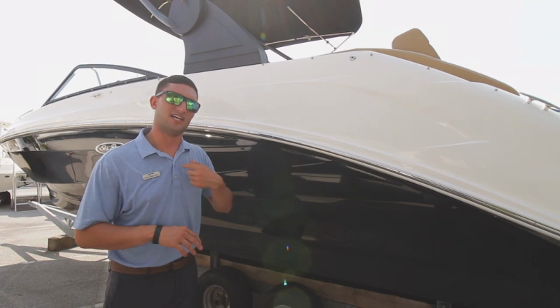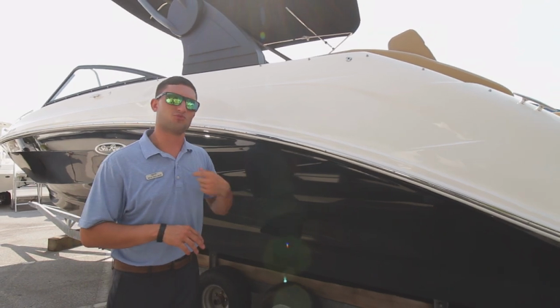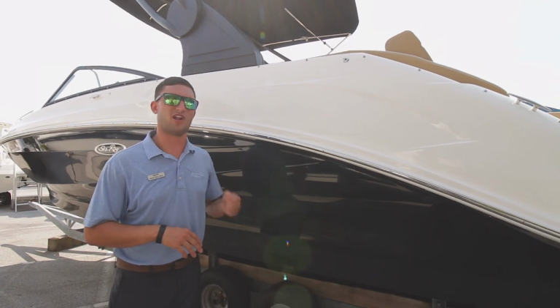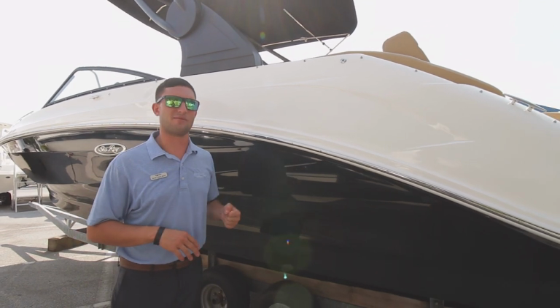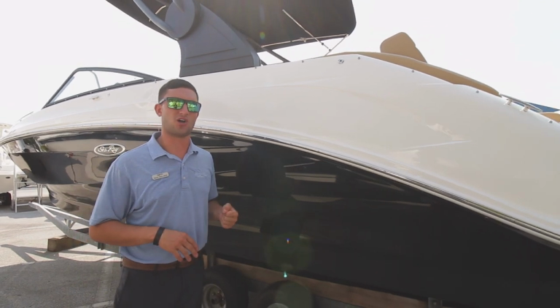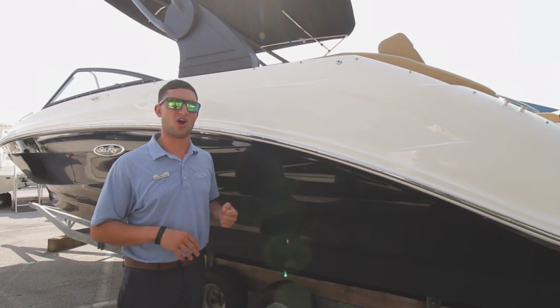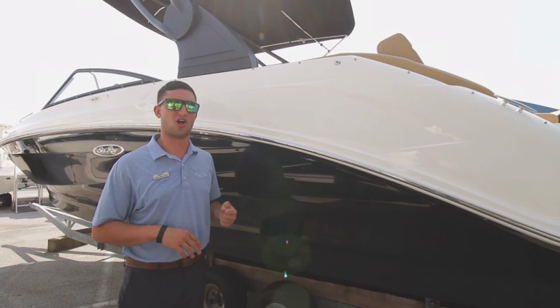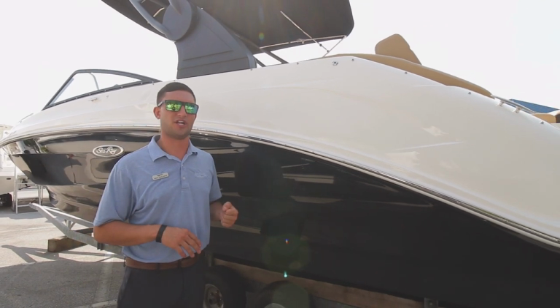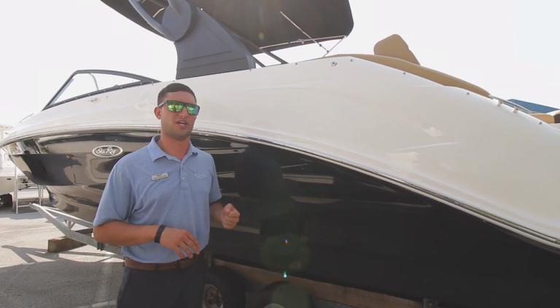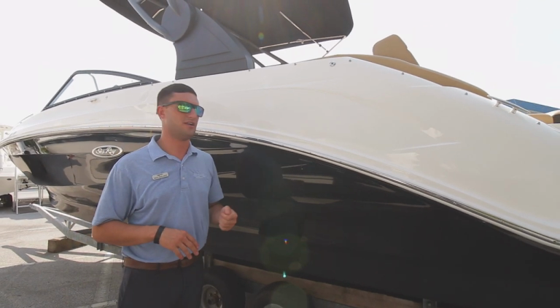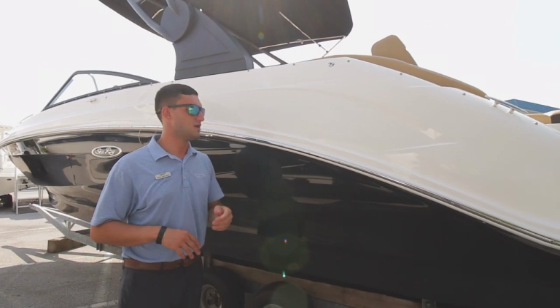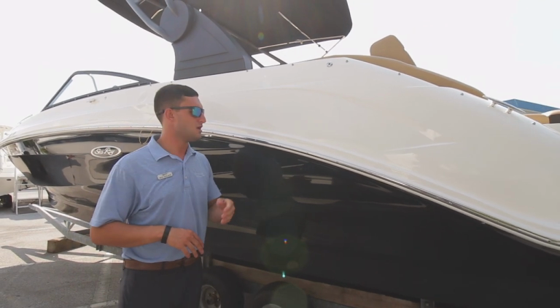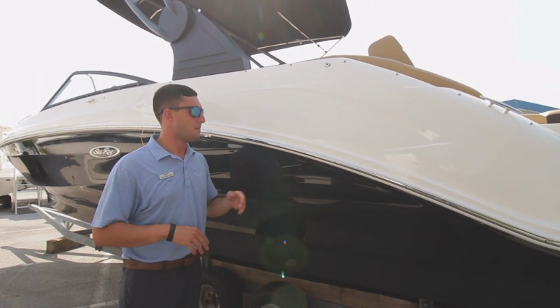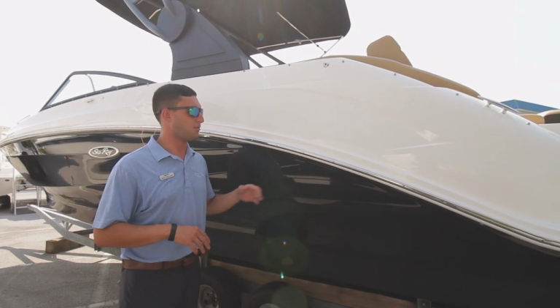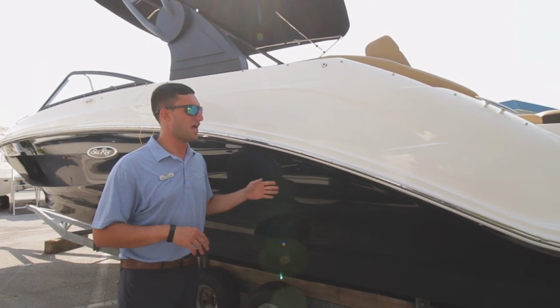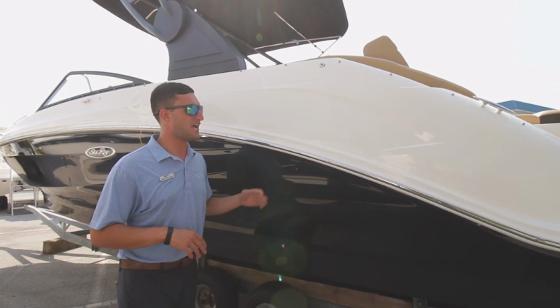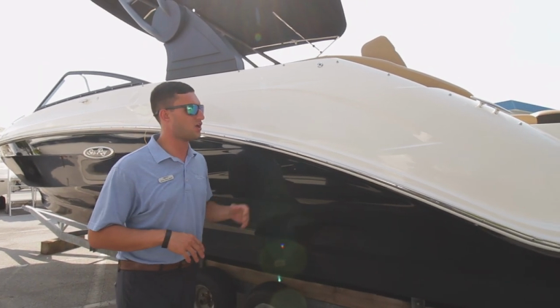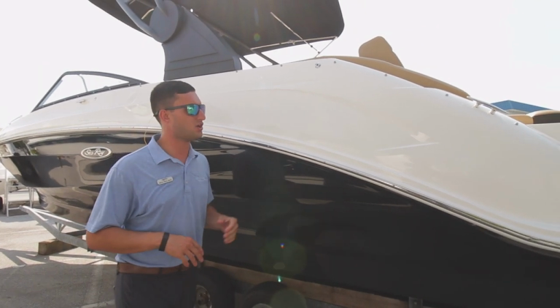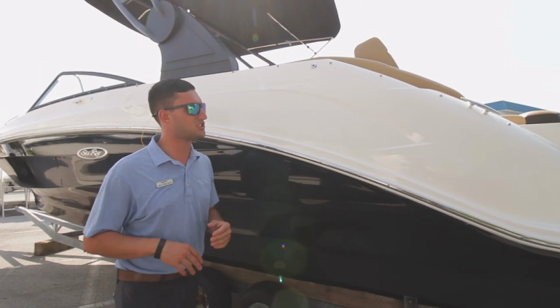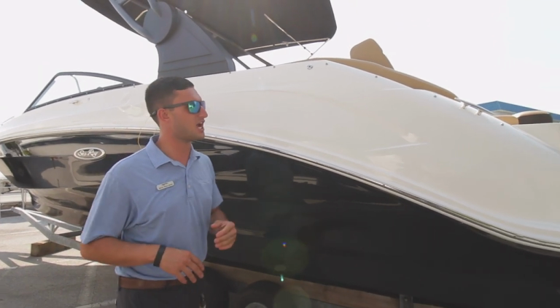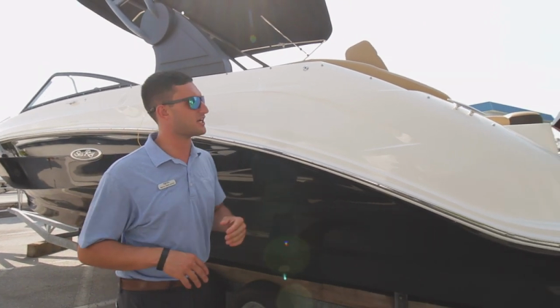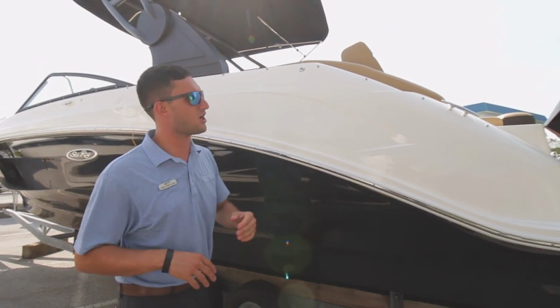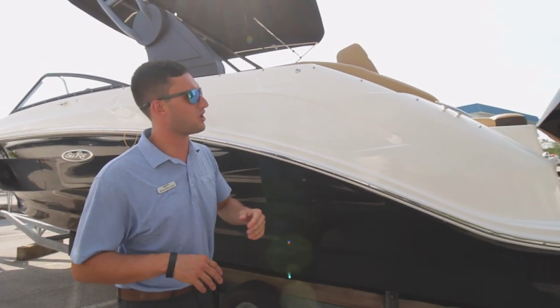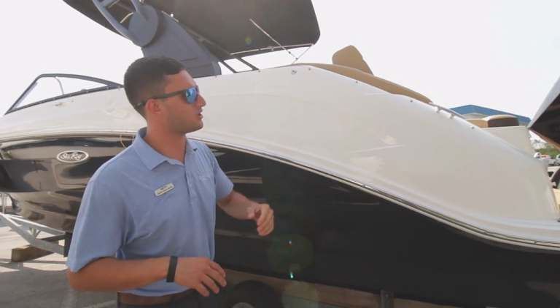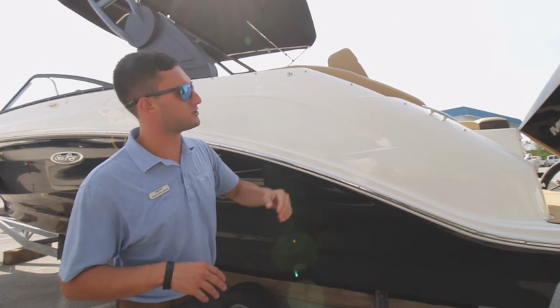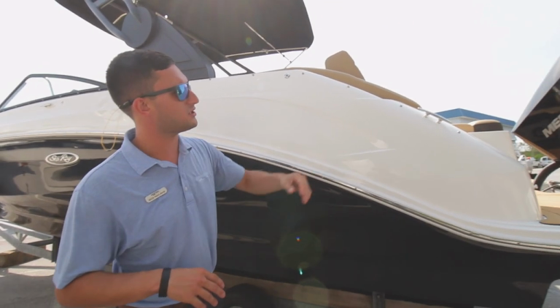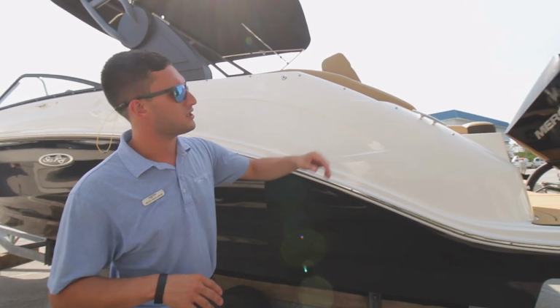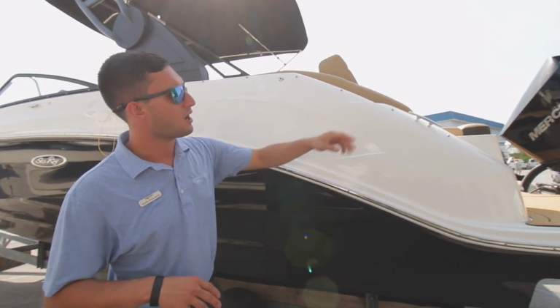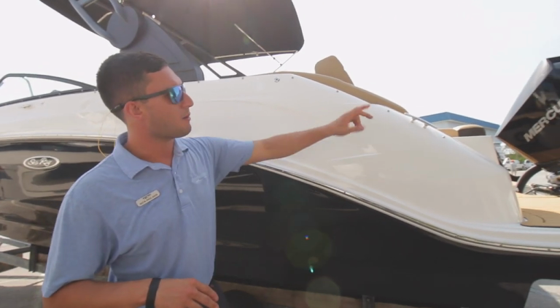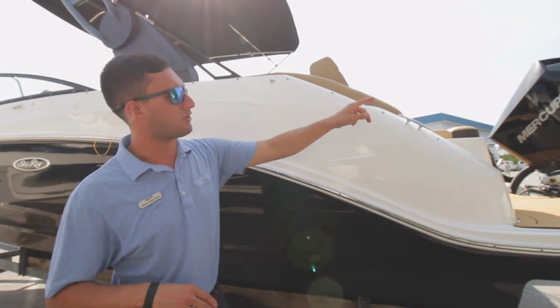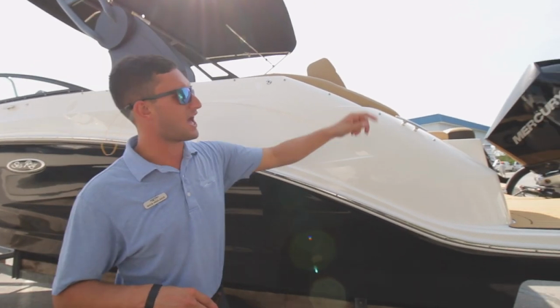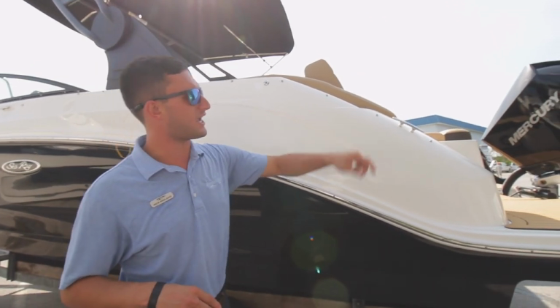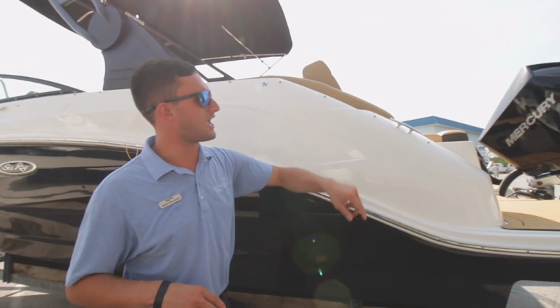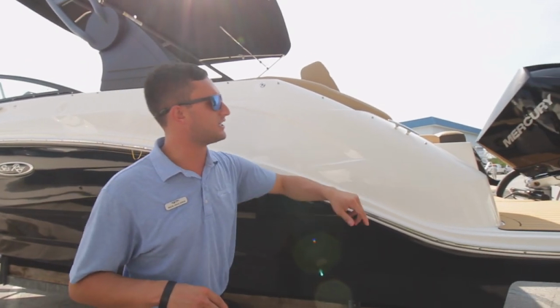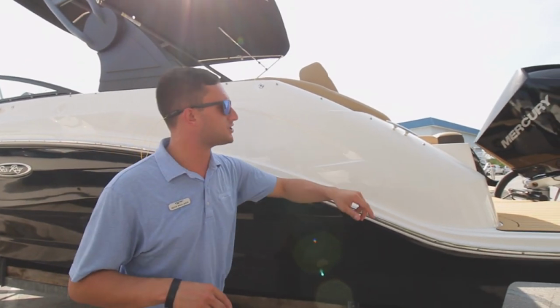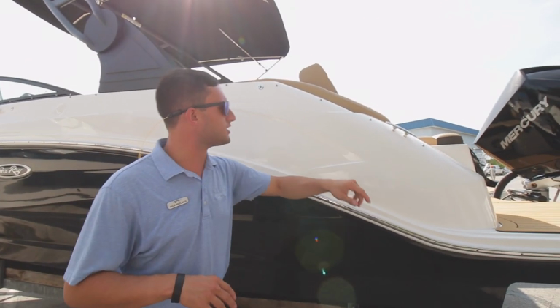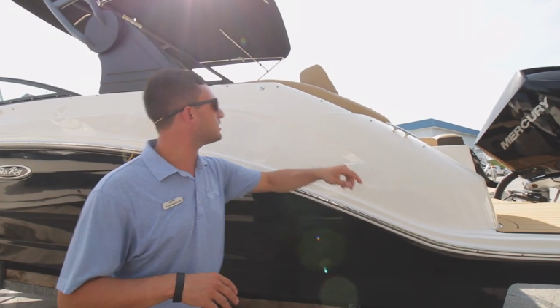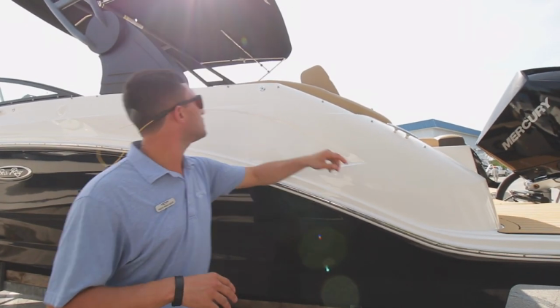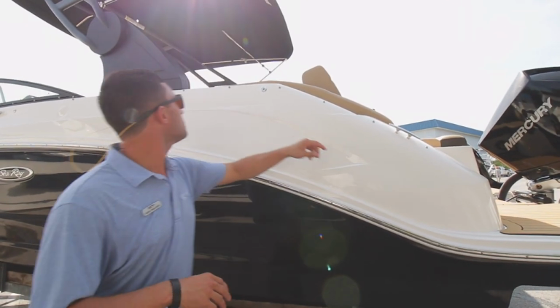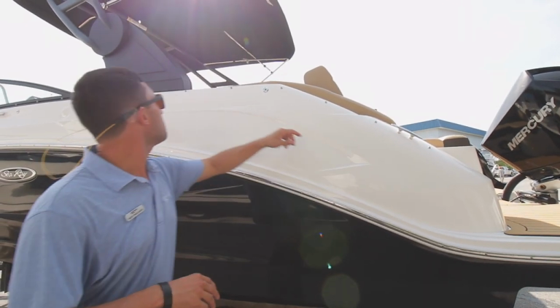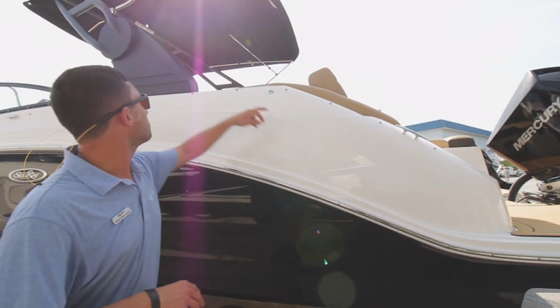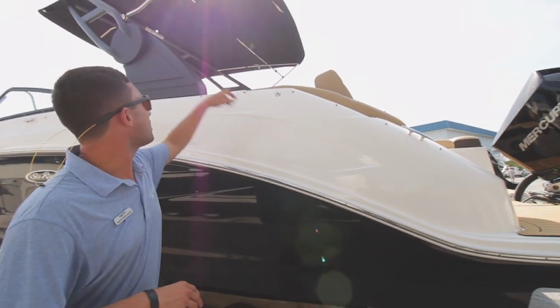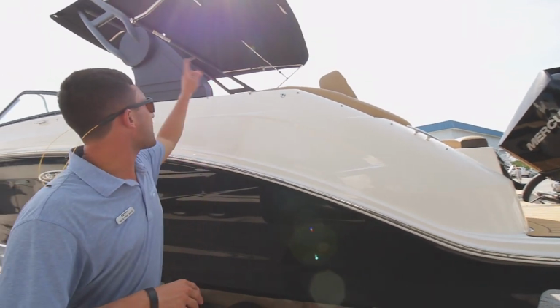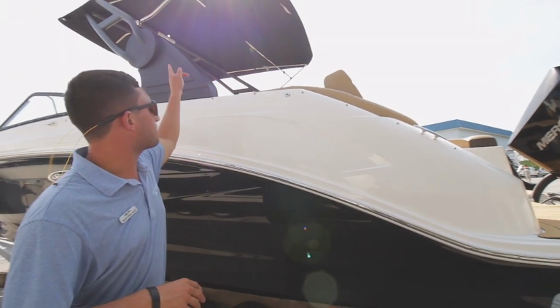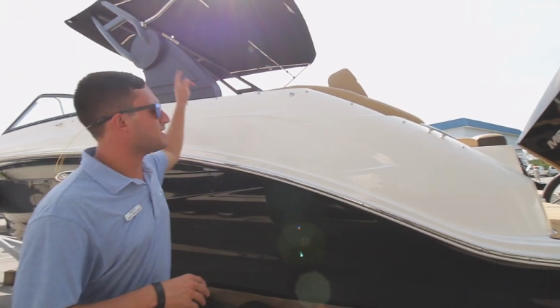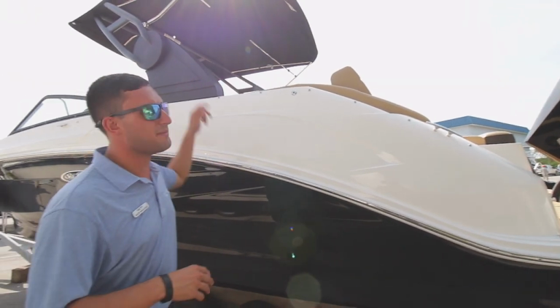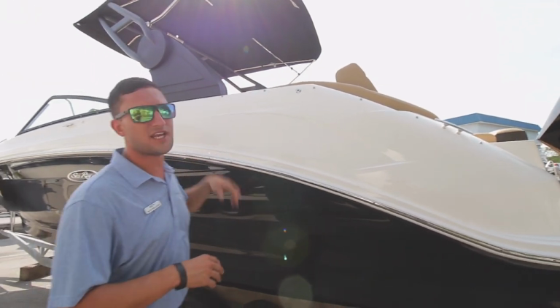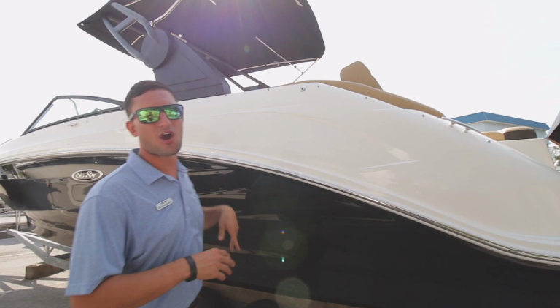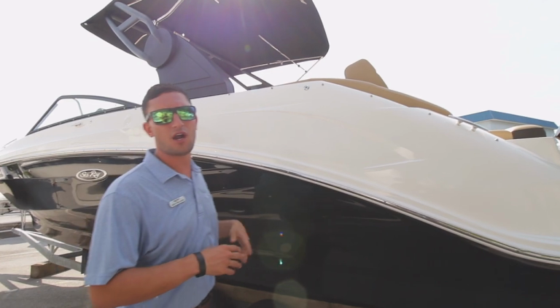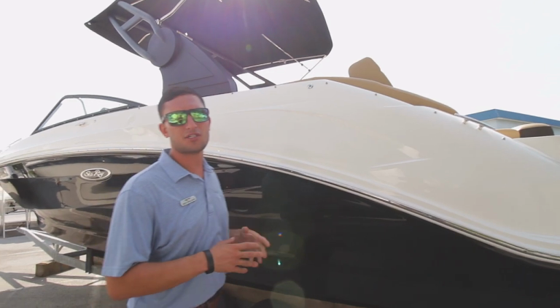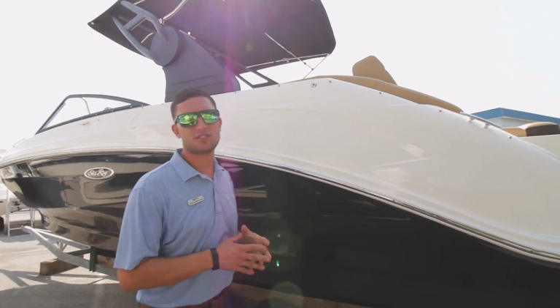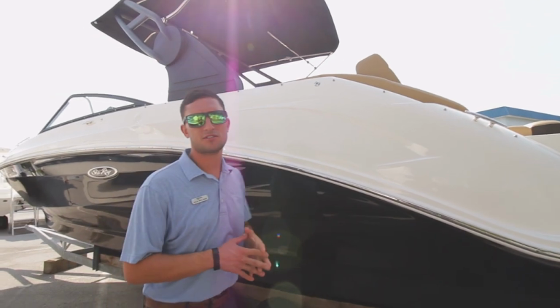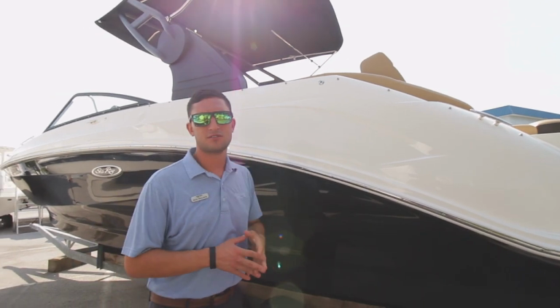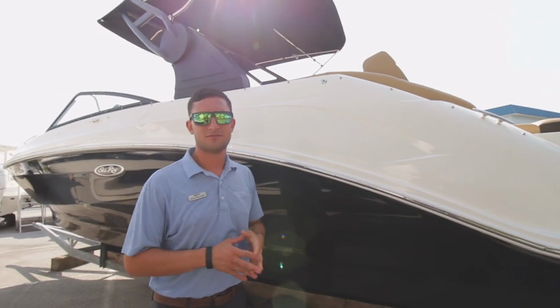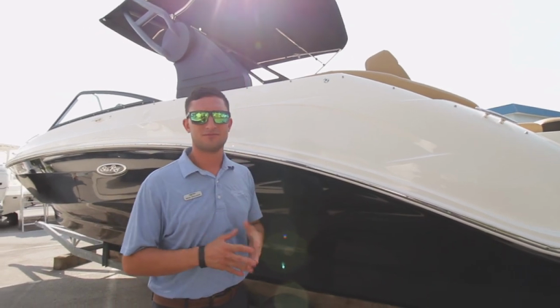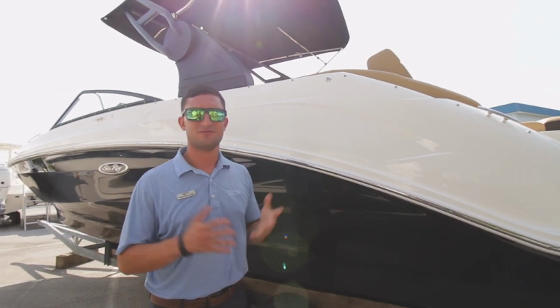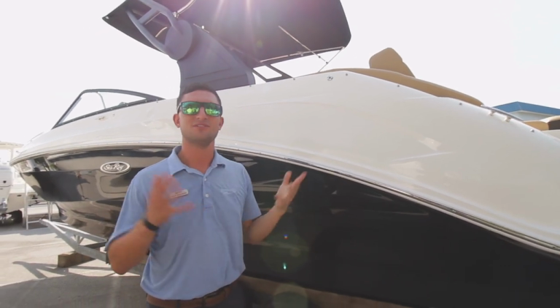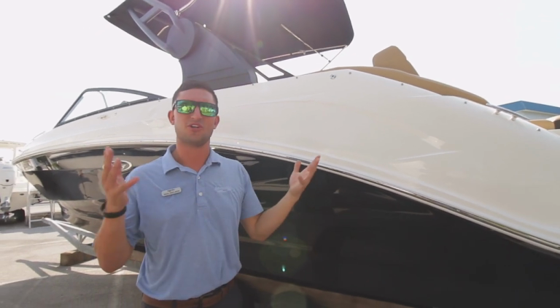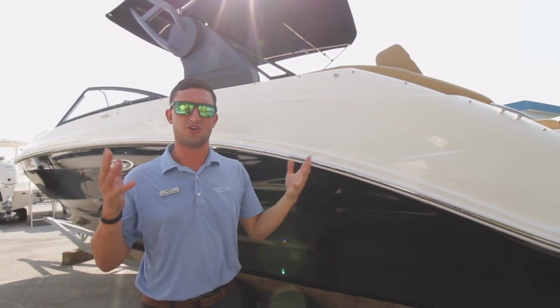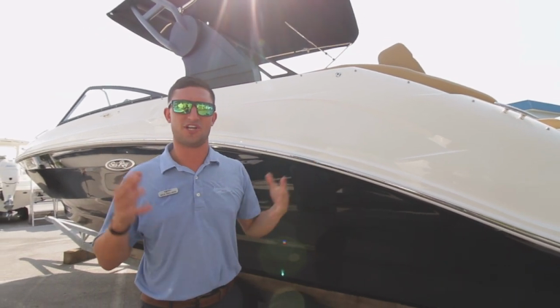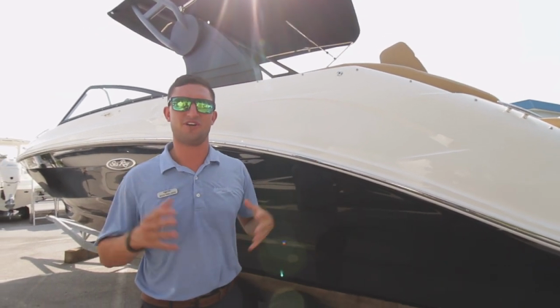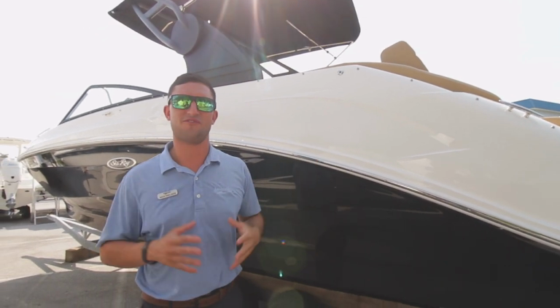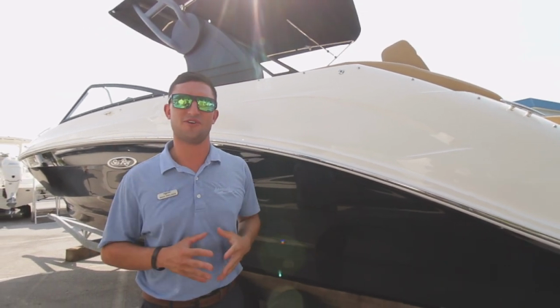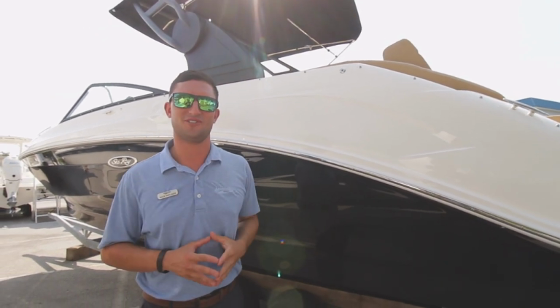Black whole-side colors, black engine, black bimini arch. Heard it here first.